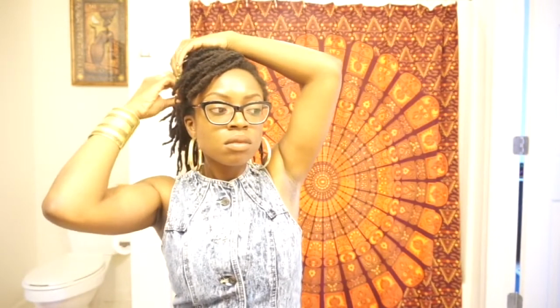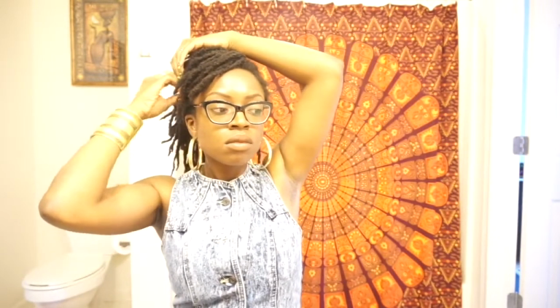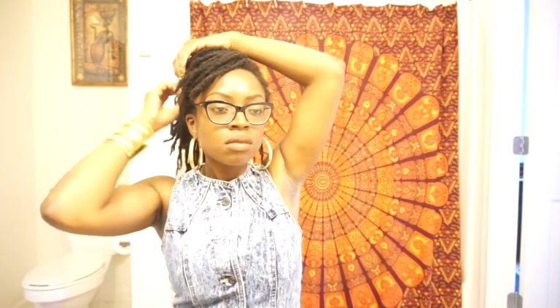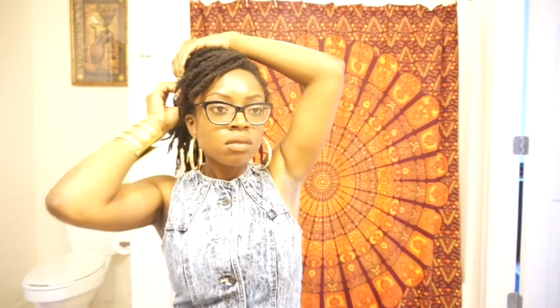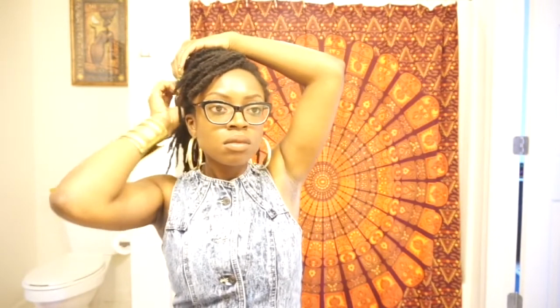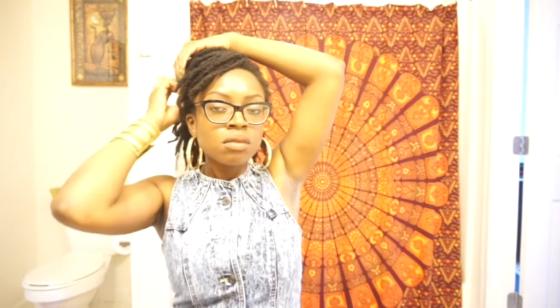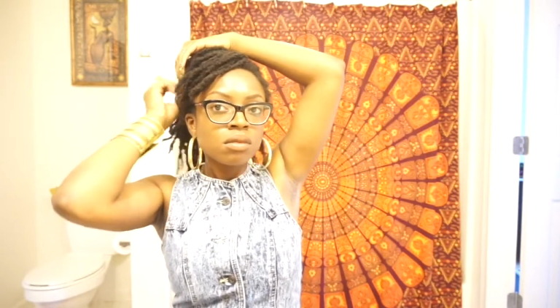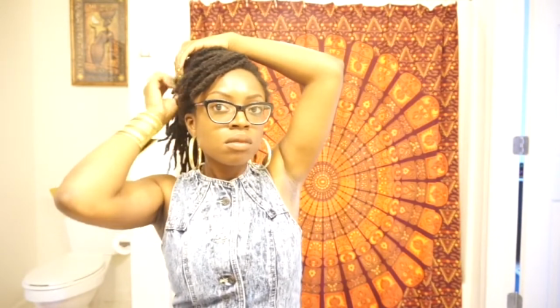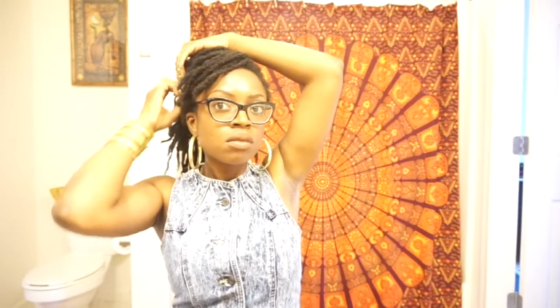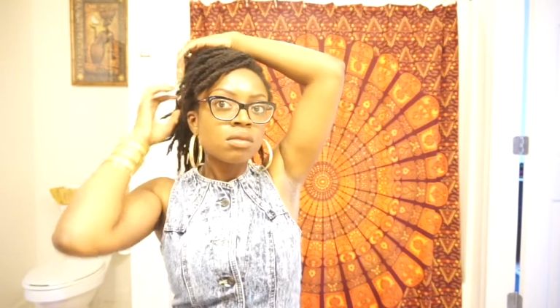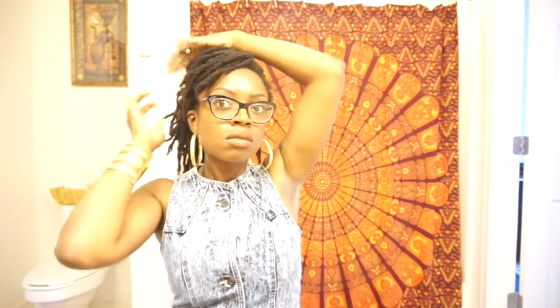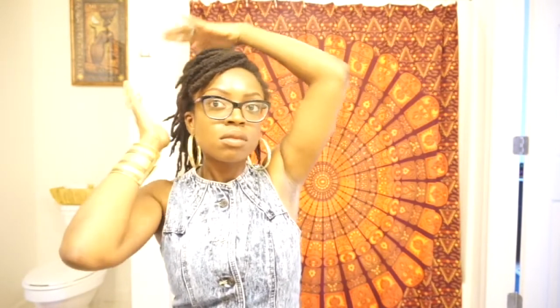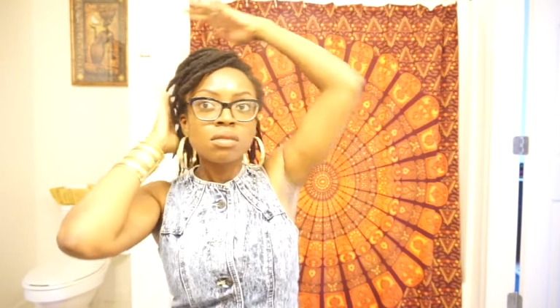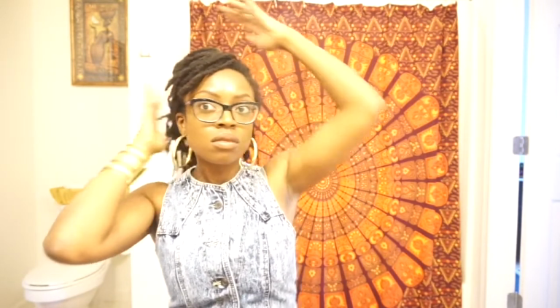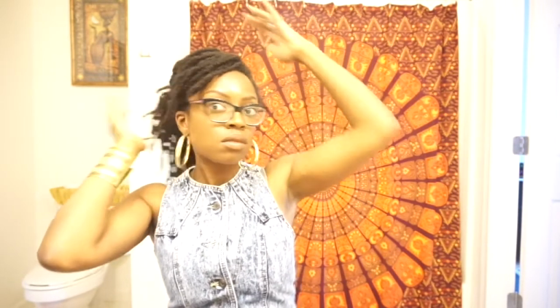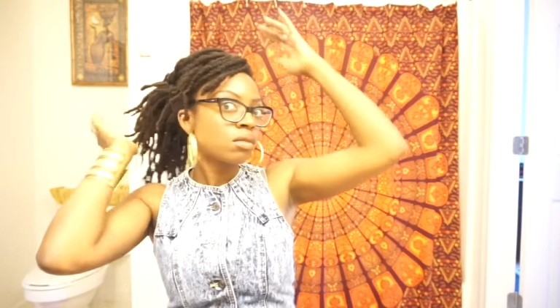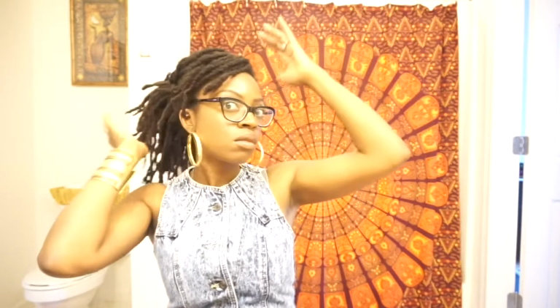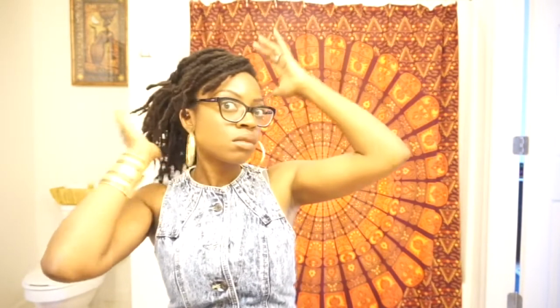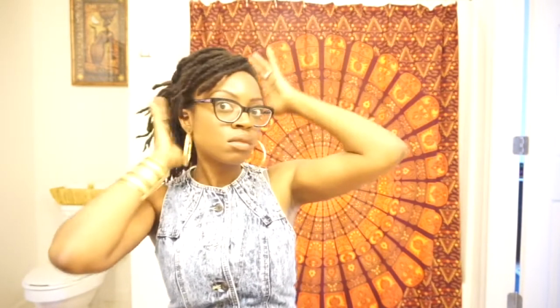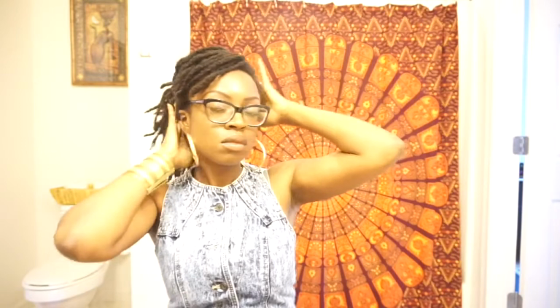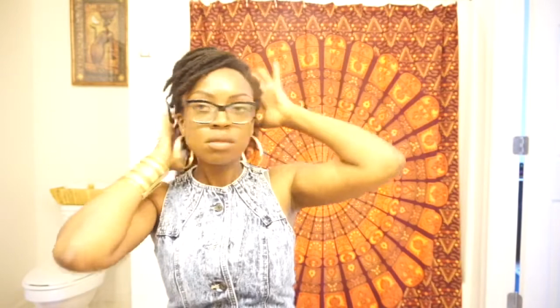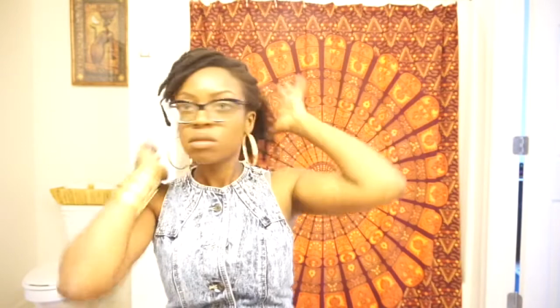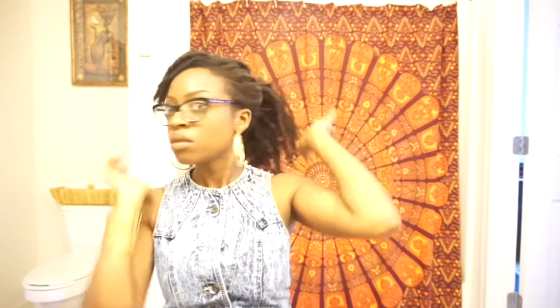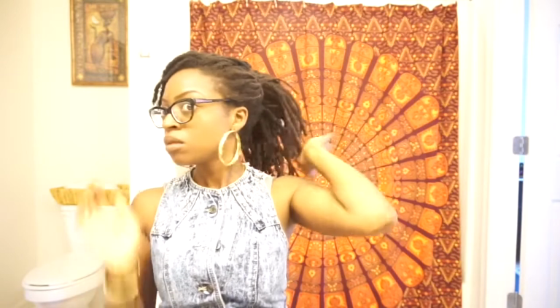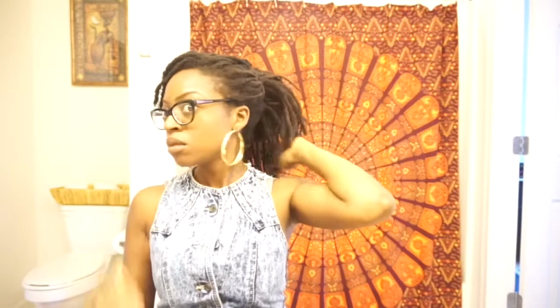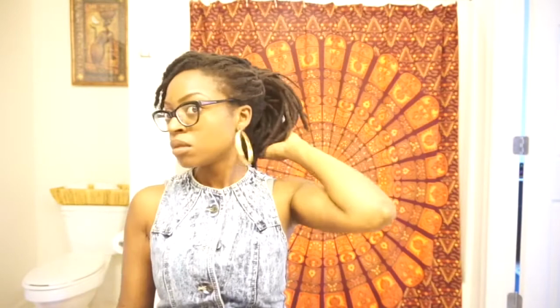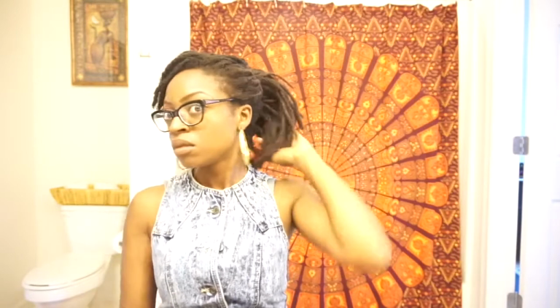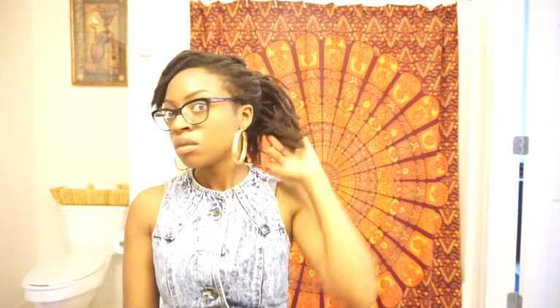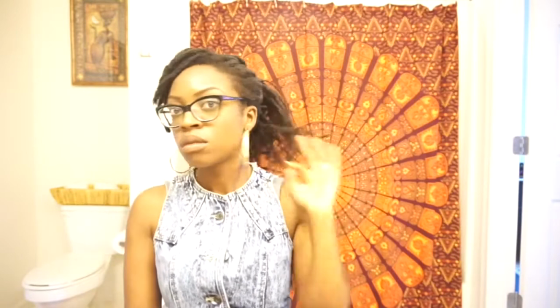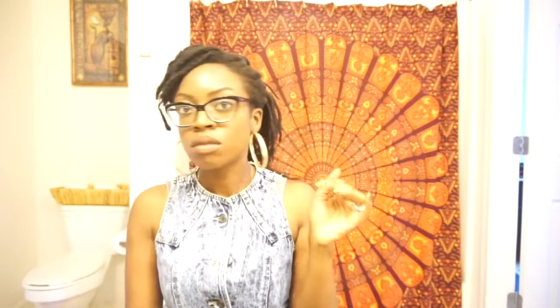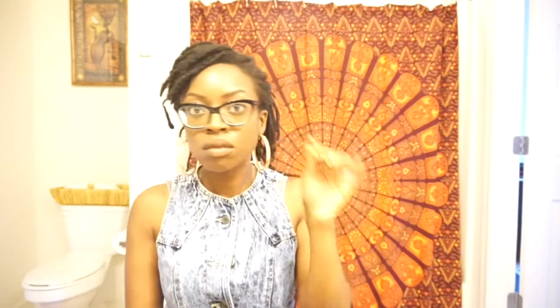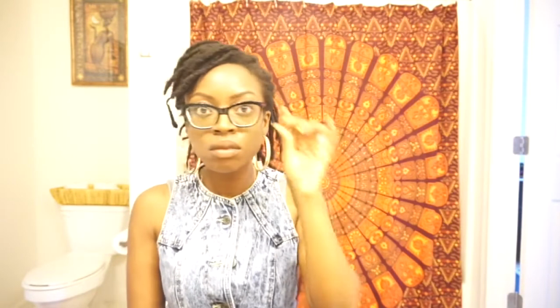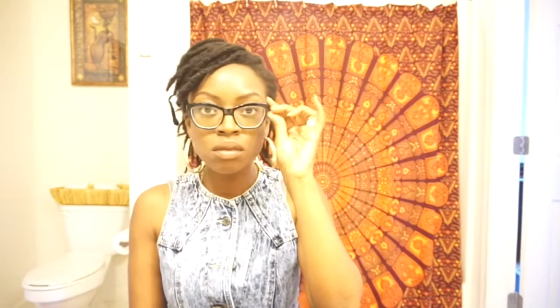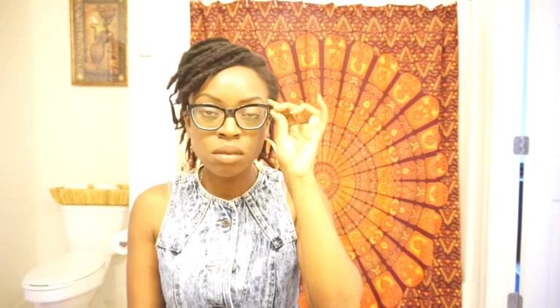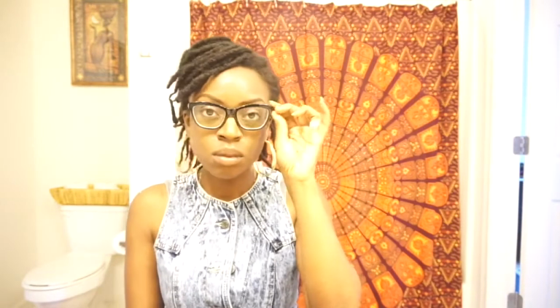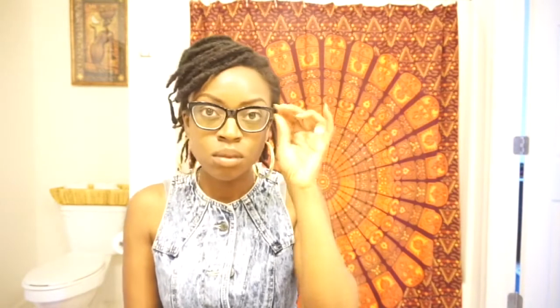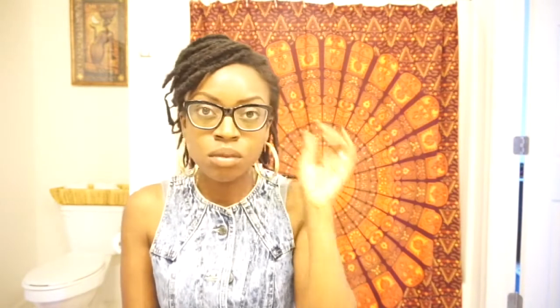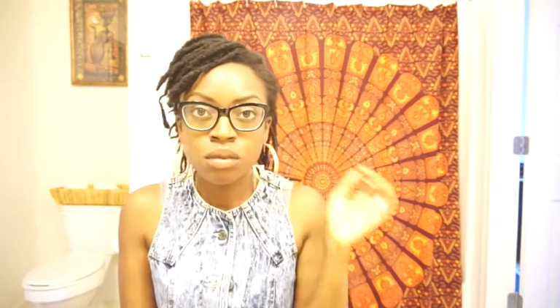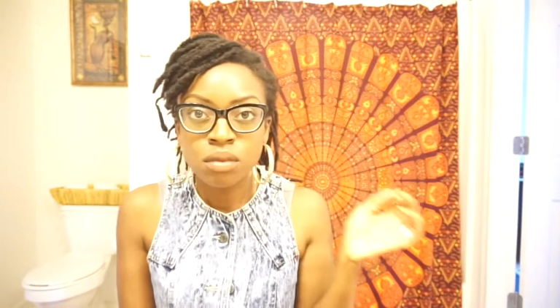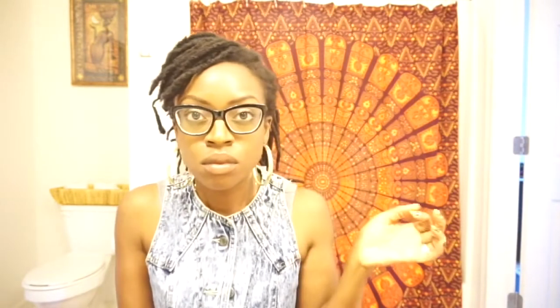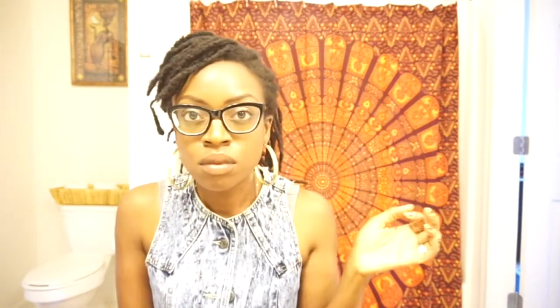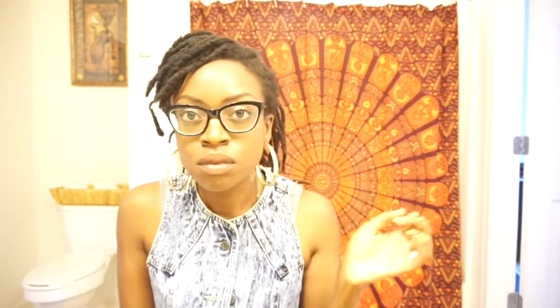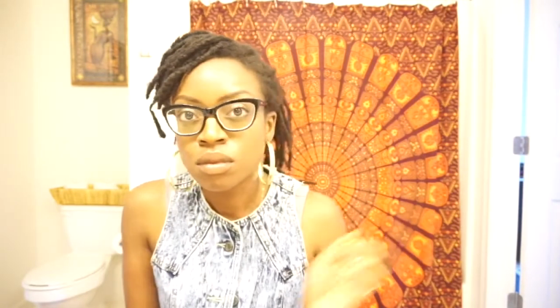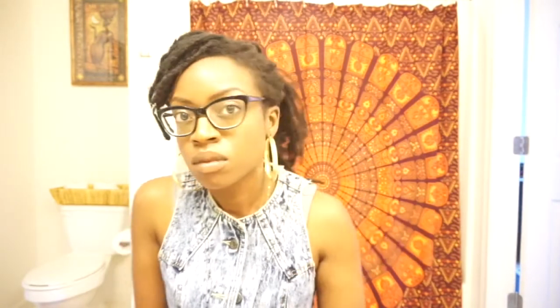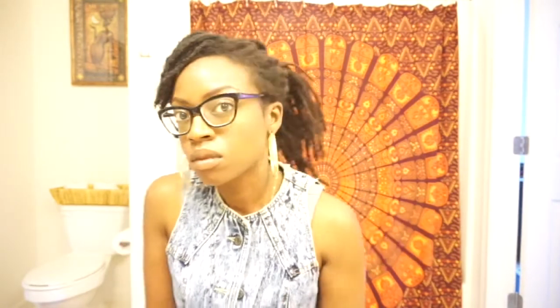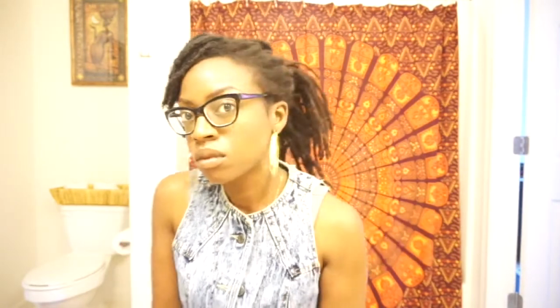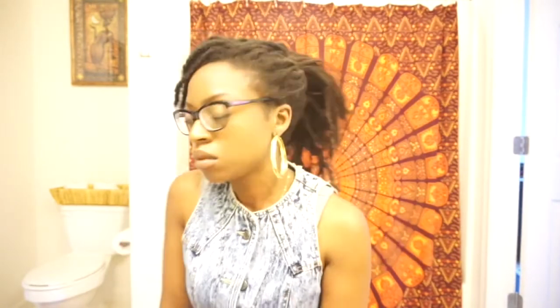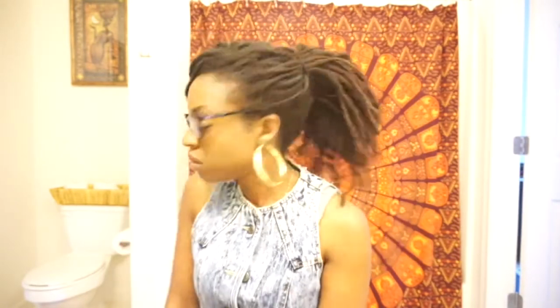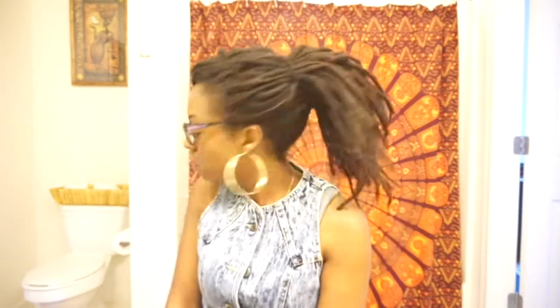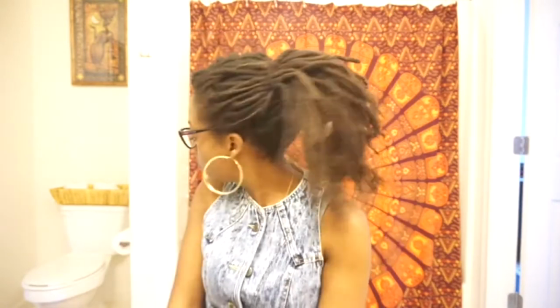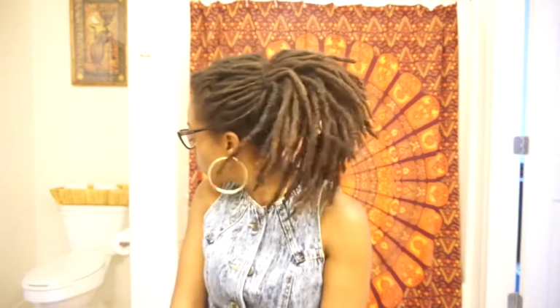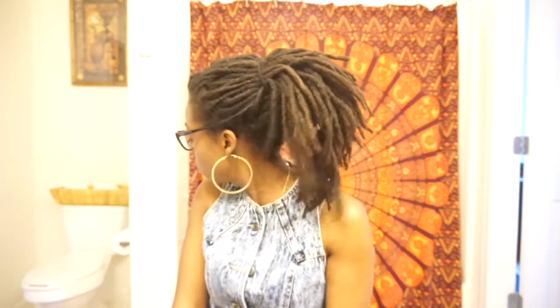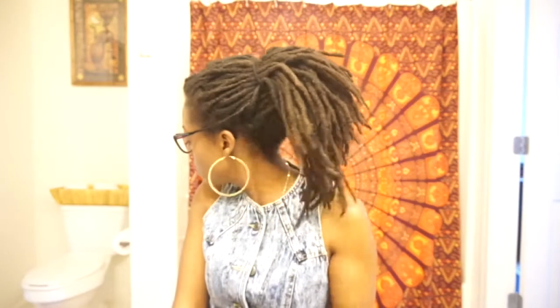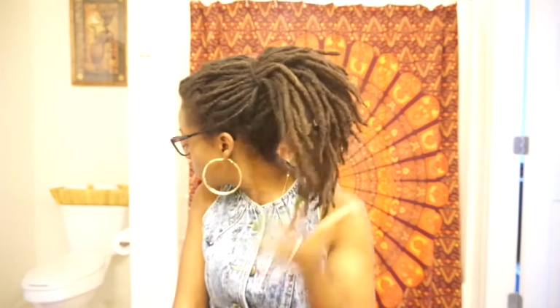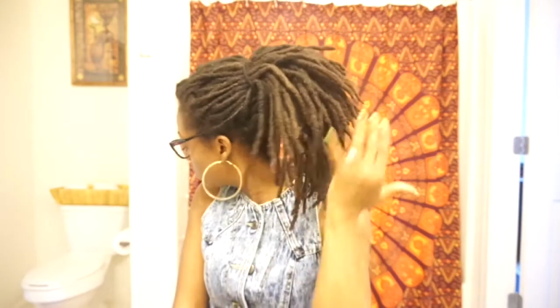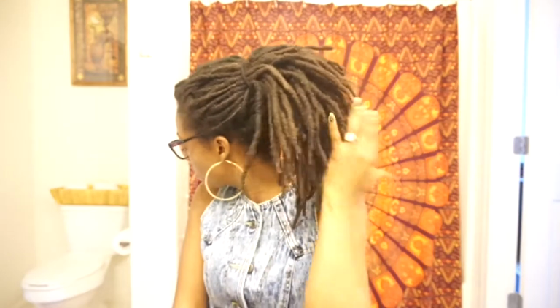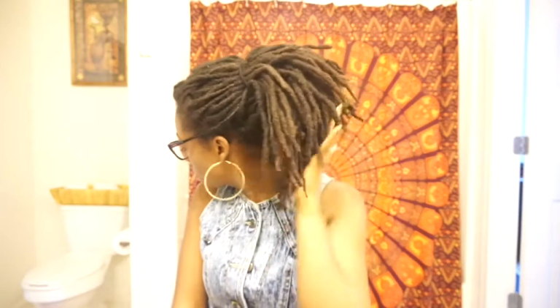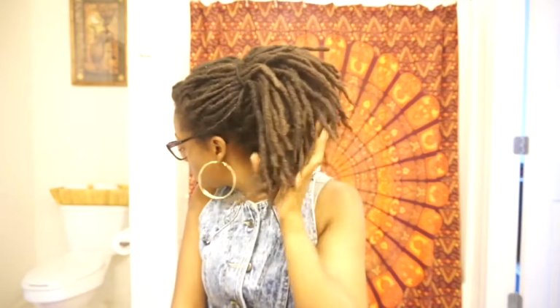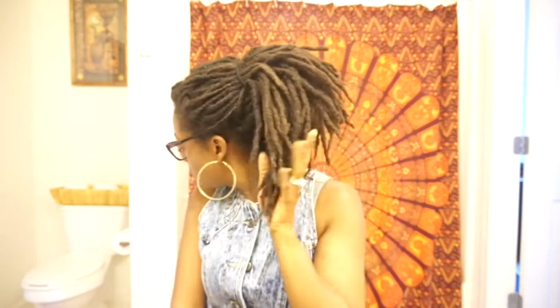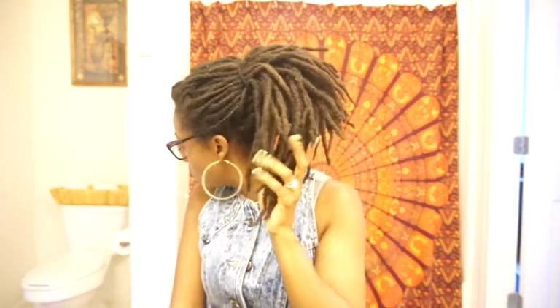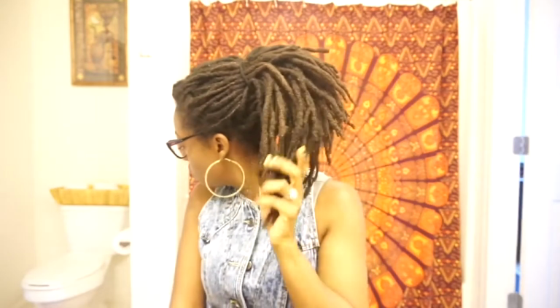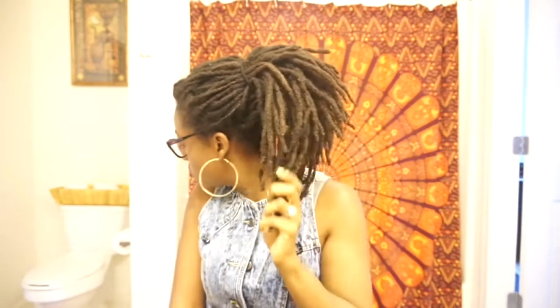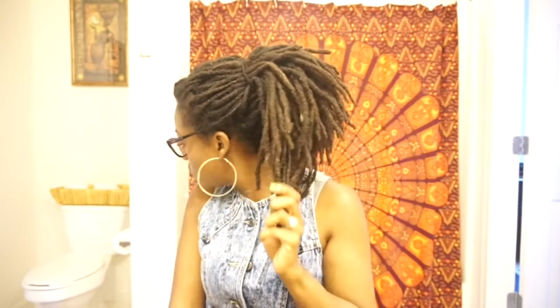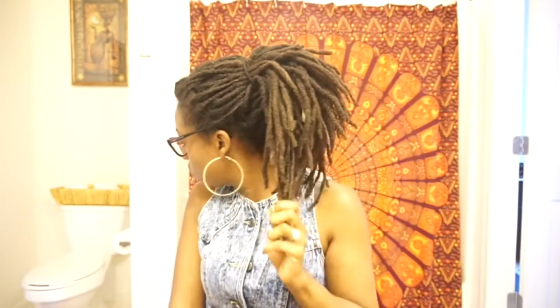What do you guys think? Do you like the natural color of your locks in the state that it's in right now, or do you color your locks as well? Let me know — I'm just looking at my hair wondering.